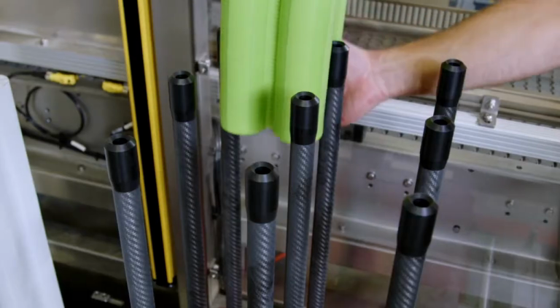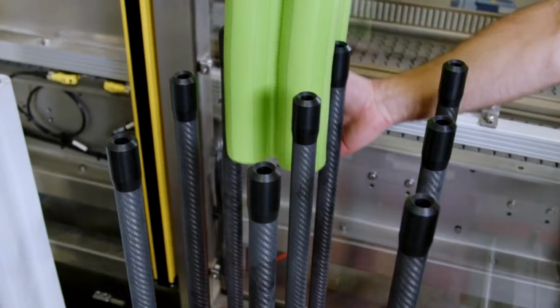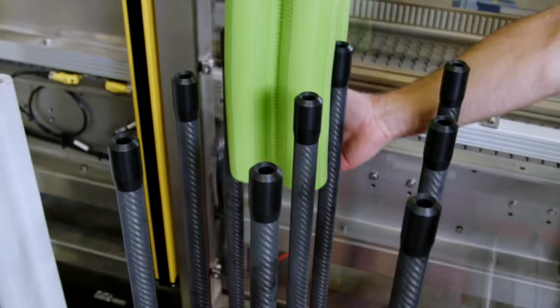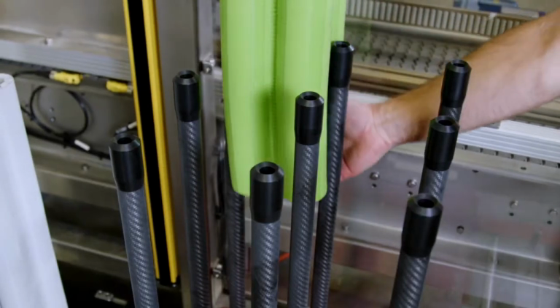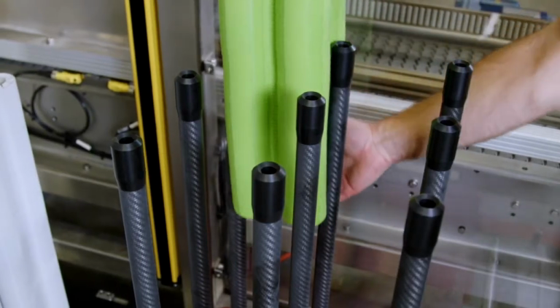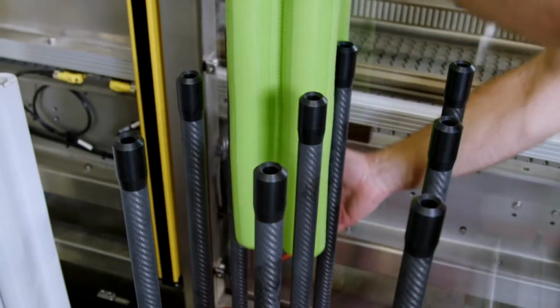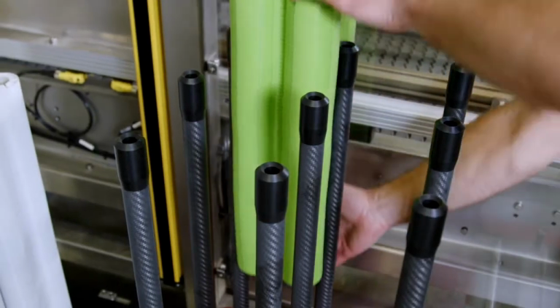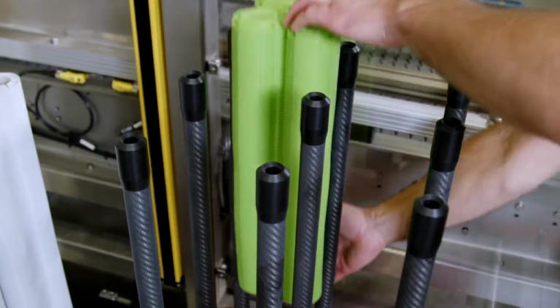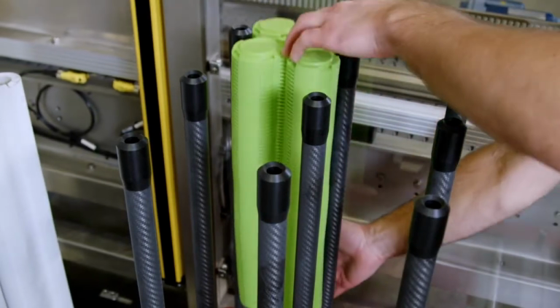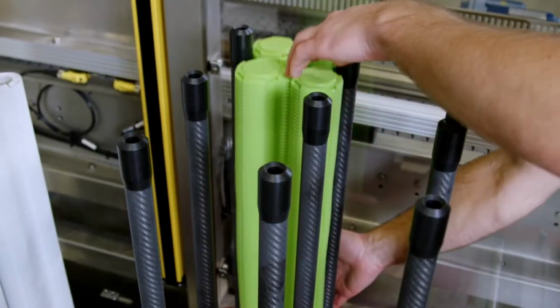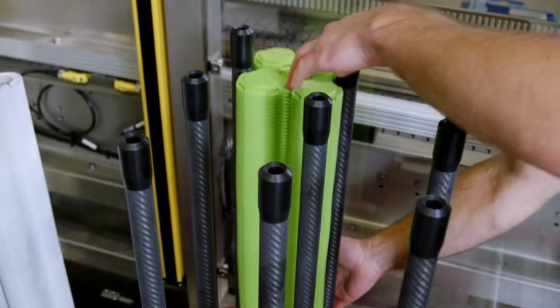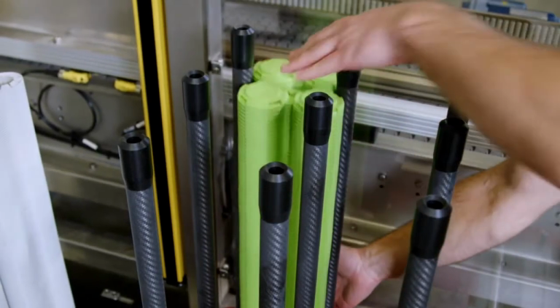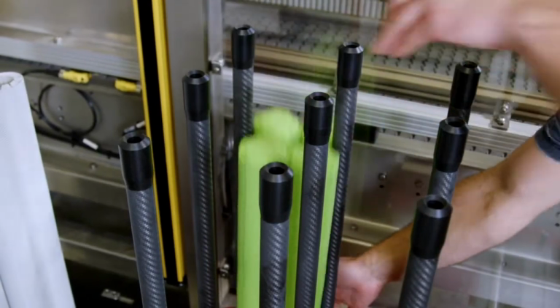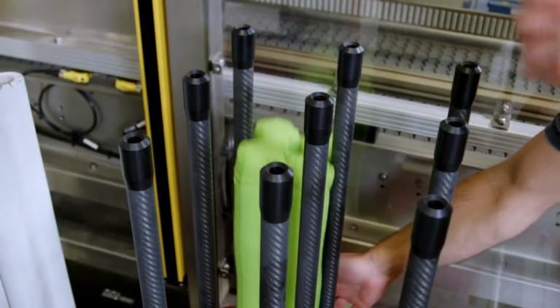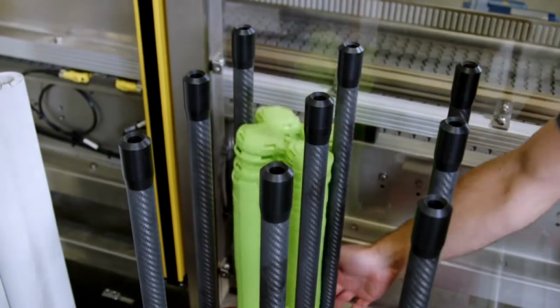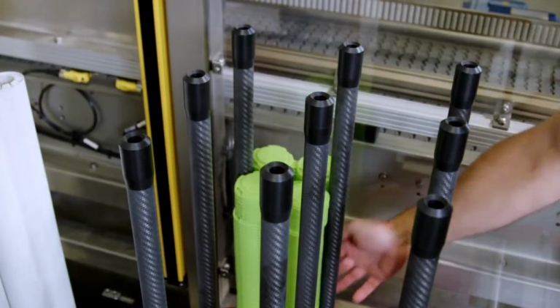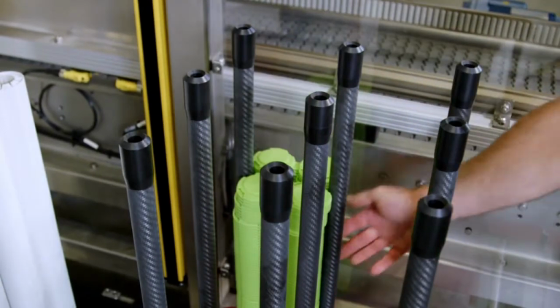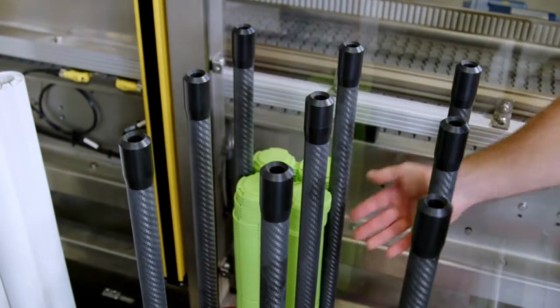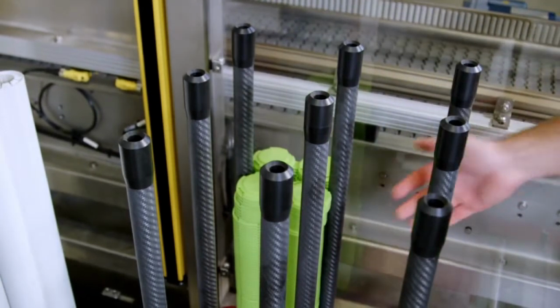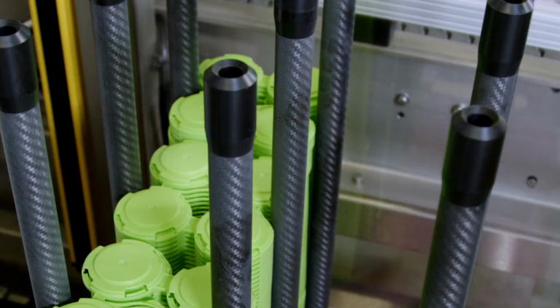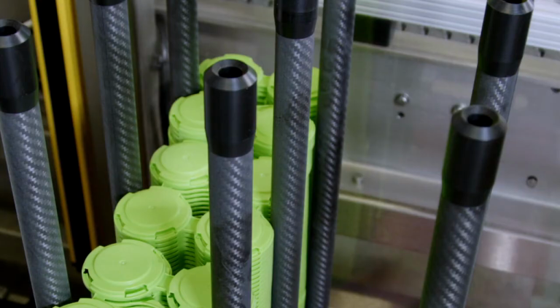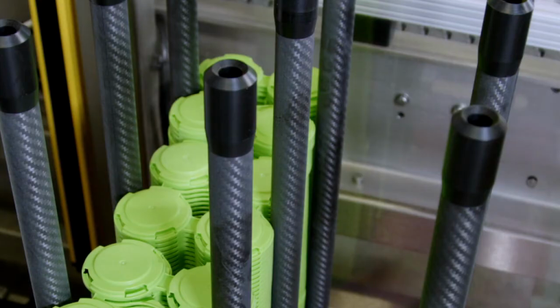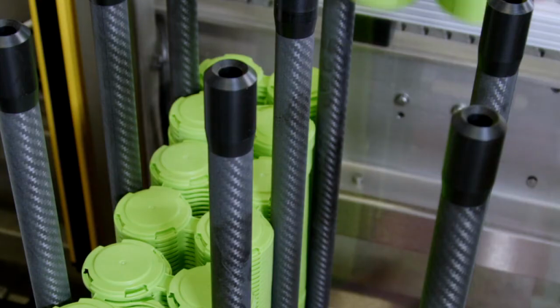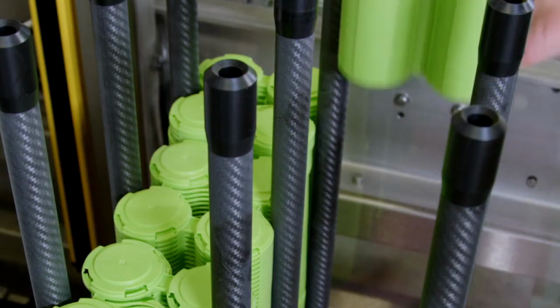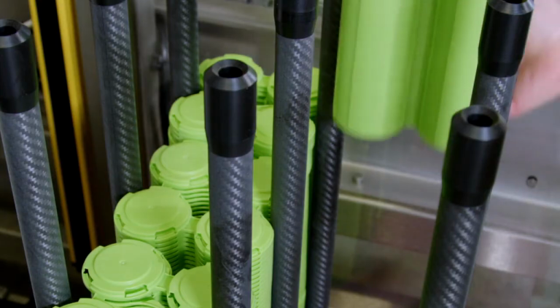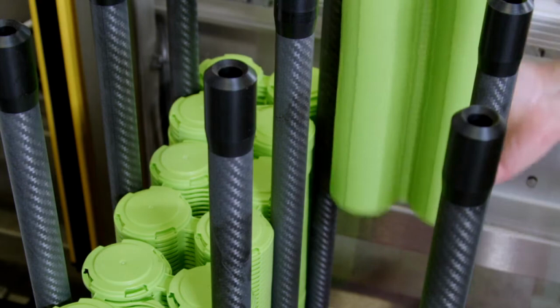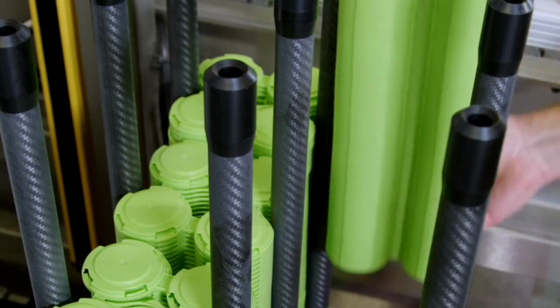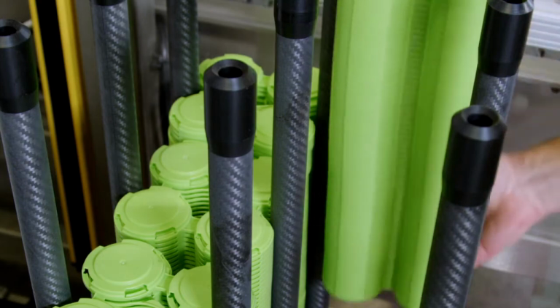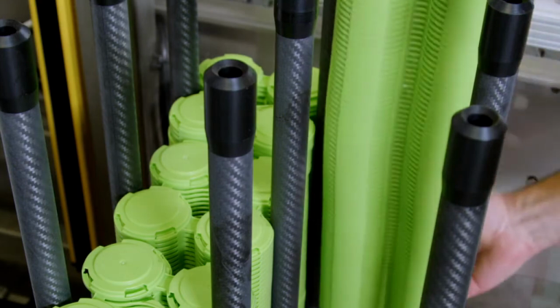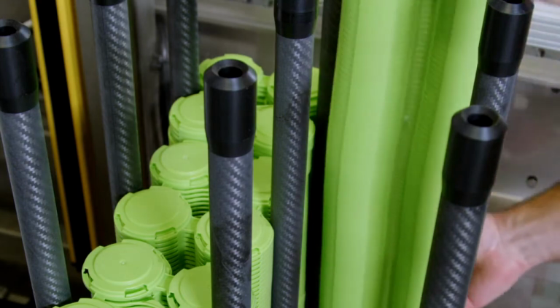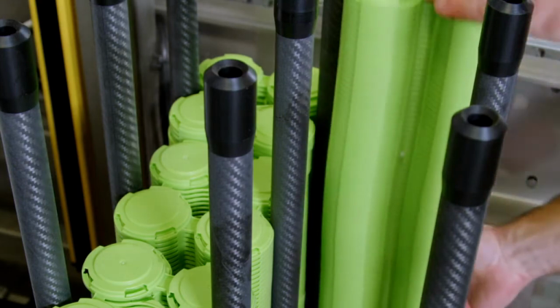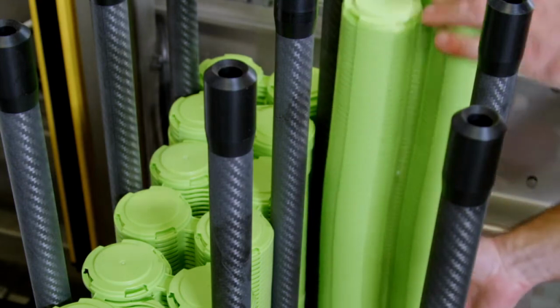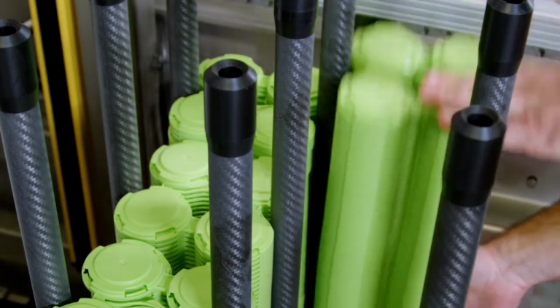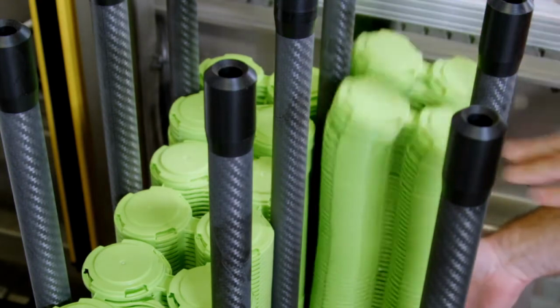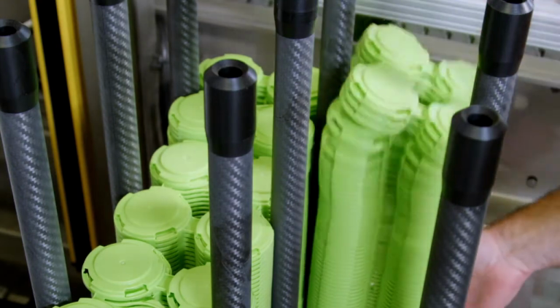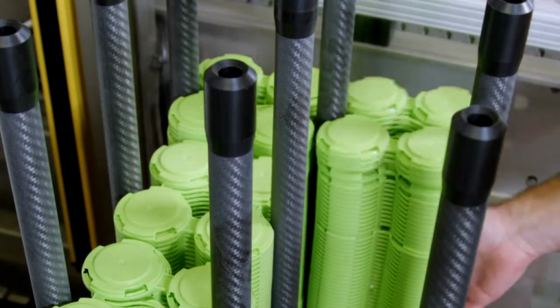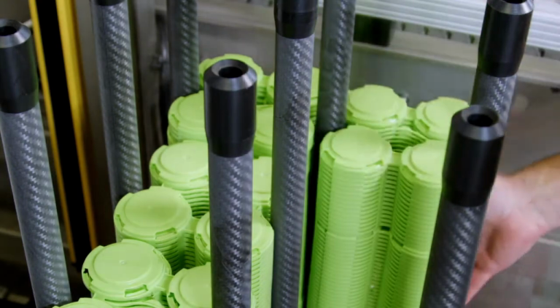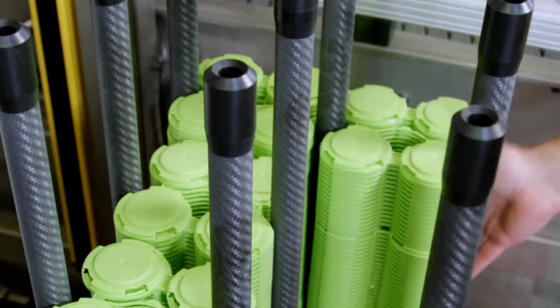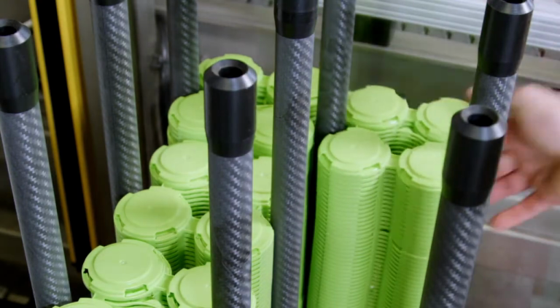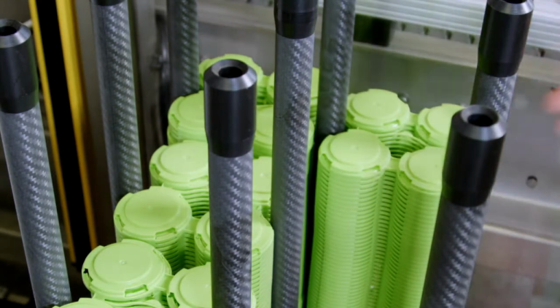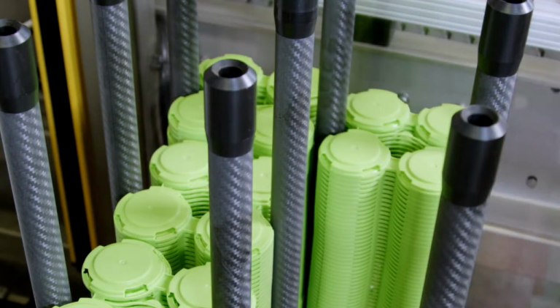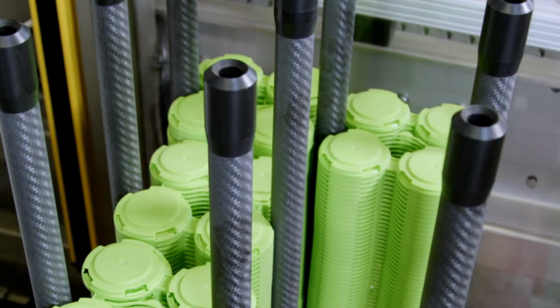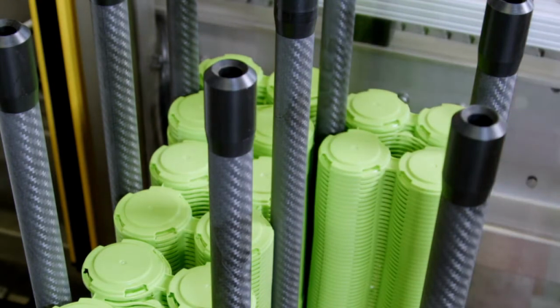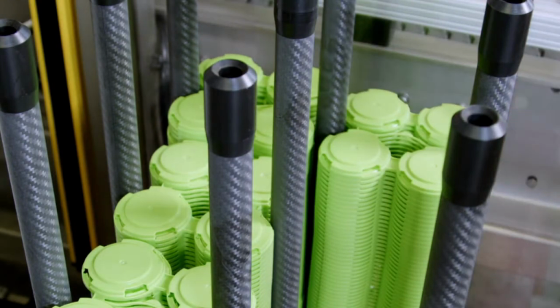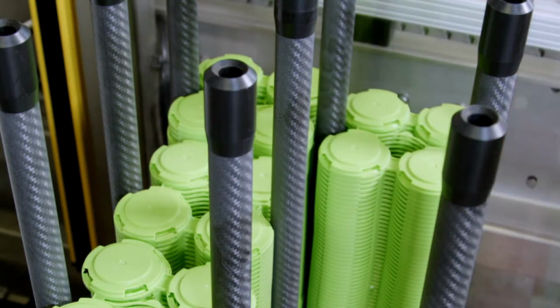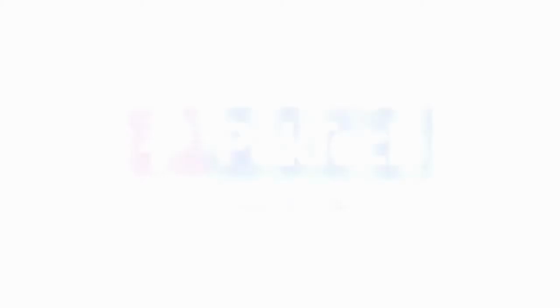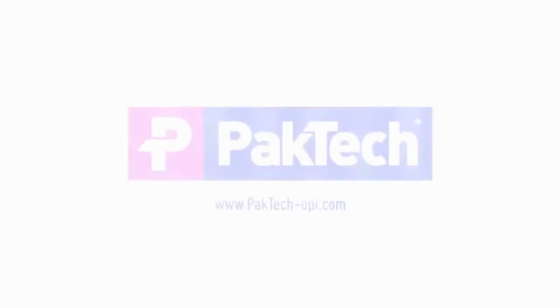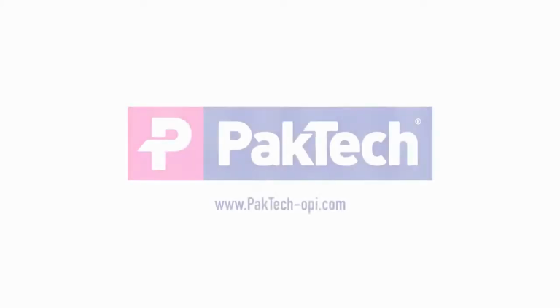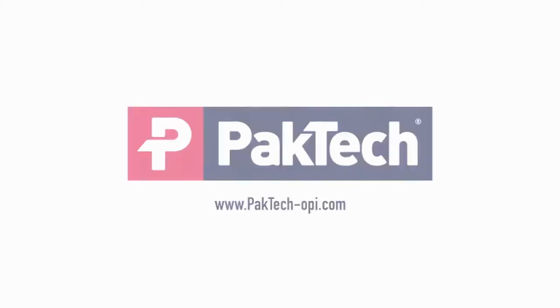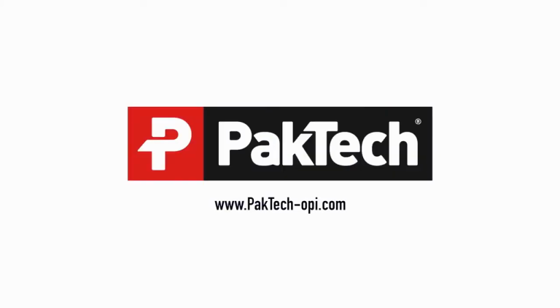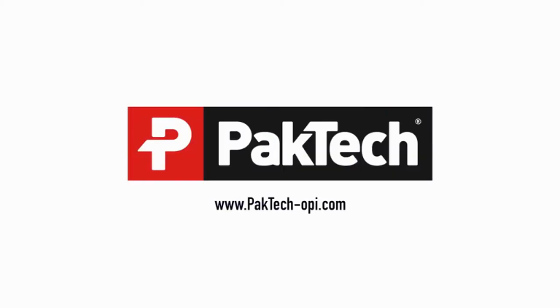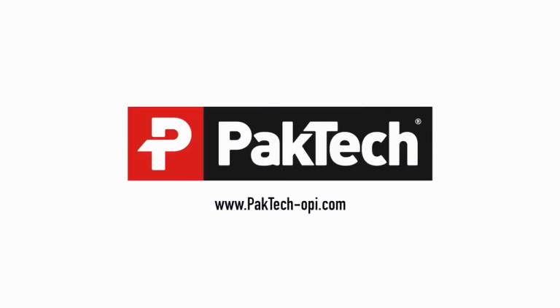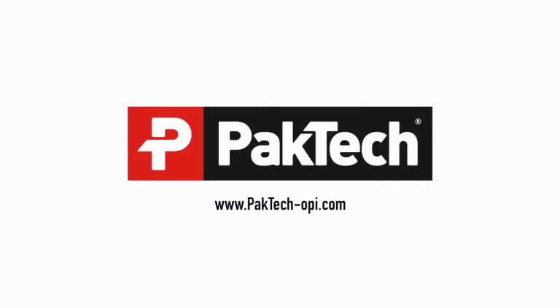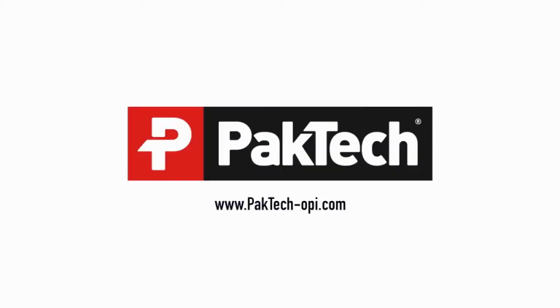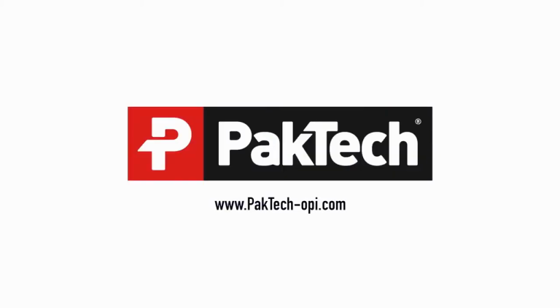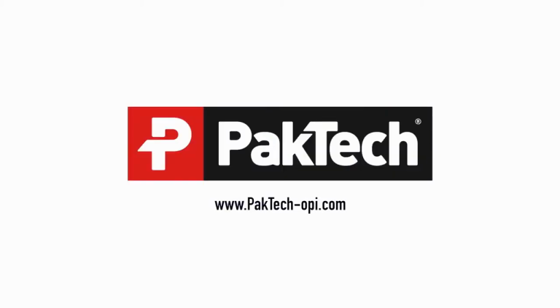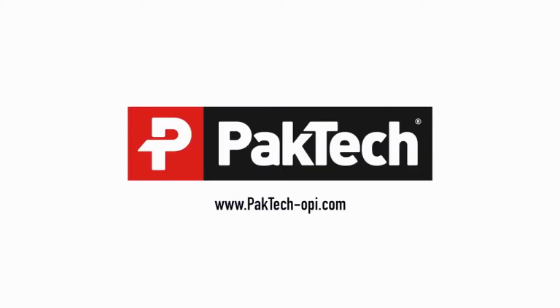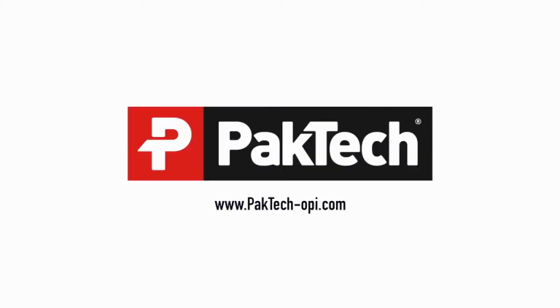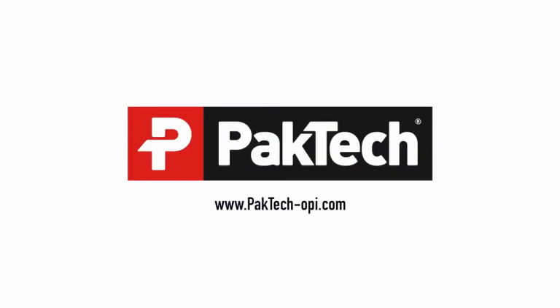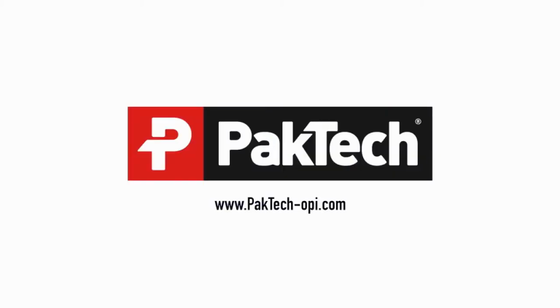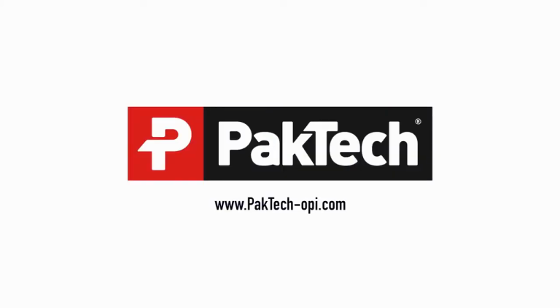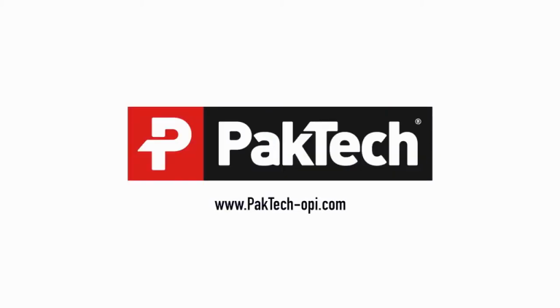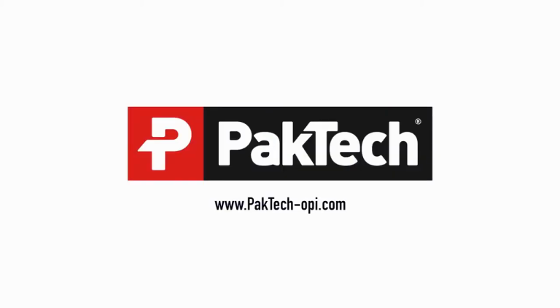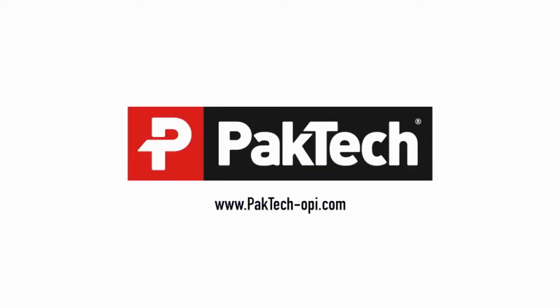High quality, efficient, reliable, and versatile. When it comes to your multi-pack application needs, let Pac-Tec handle it.